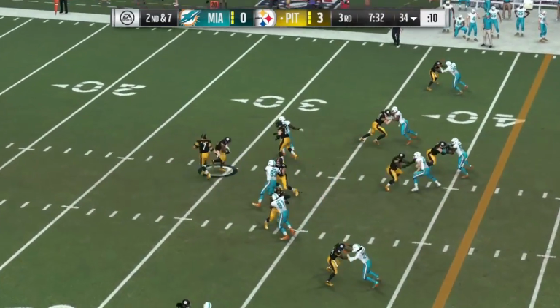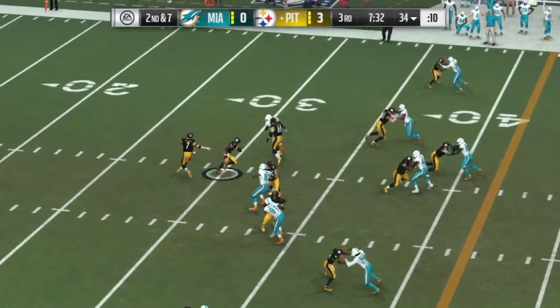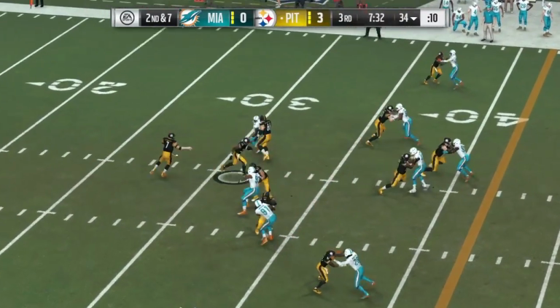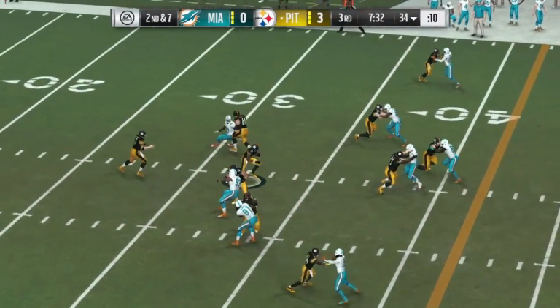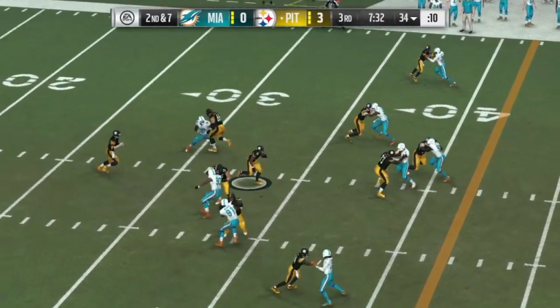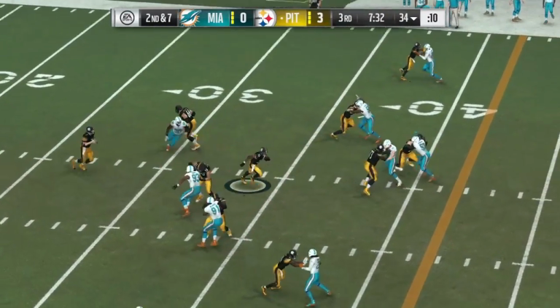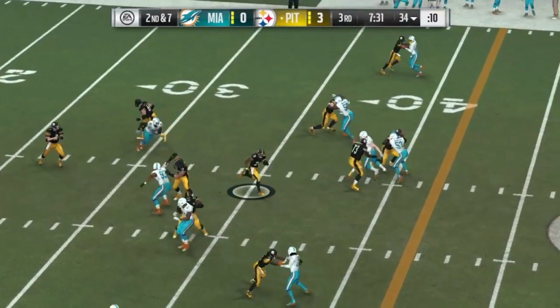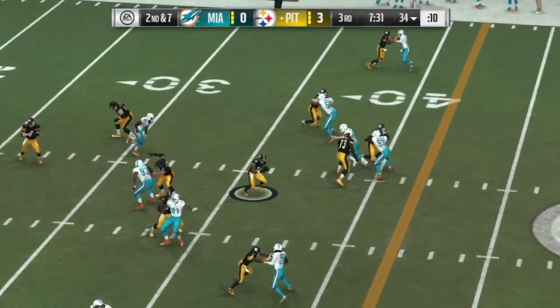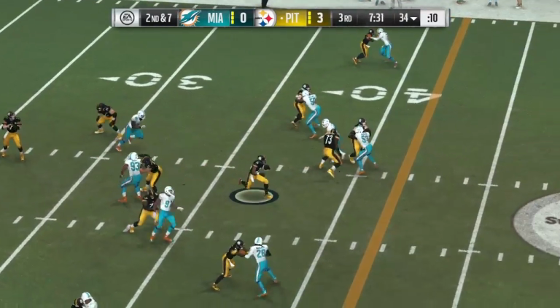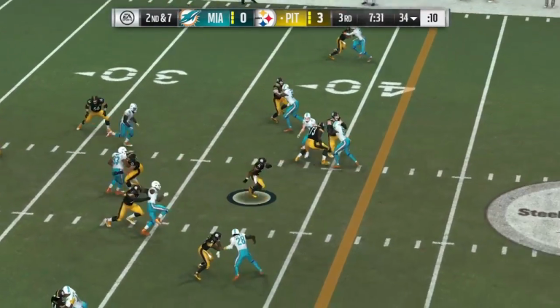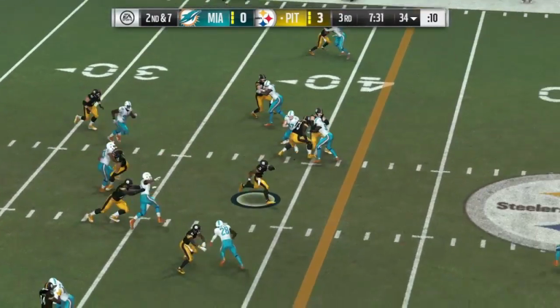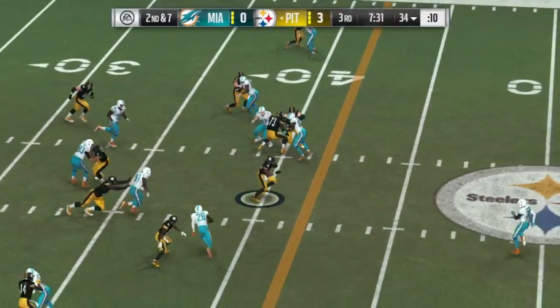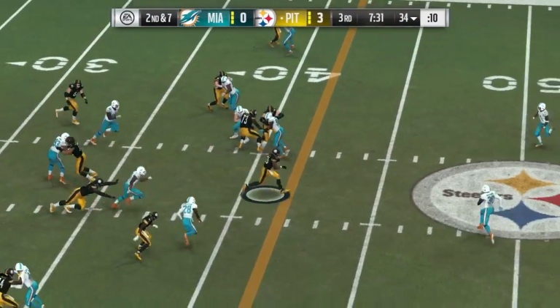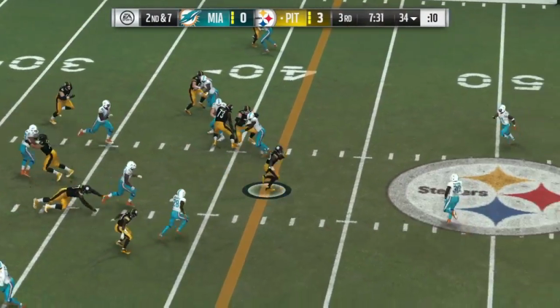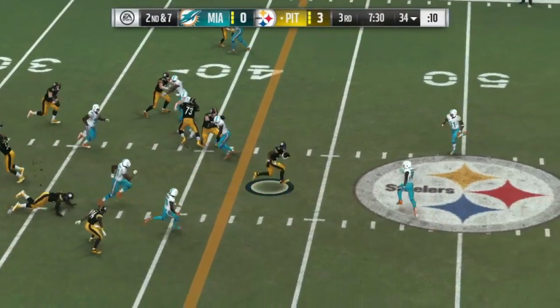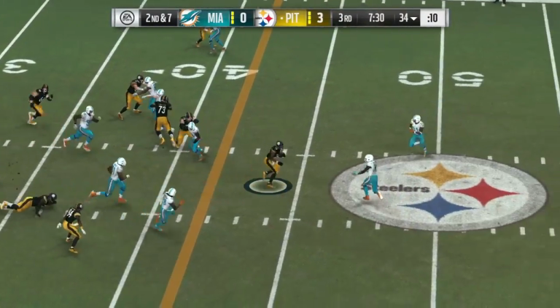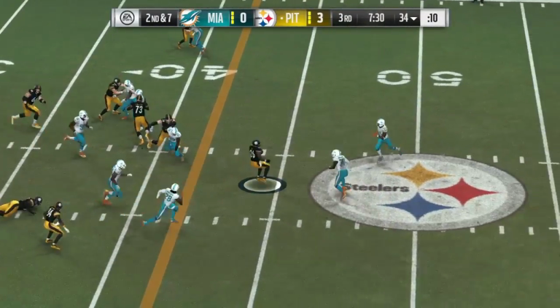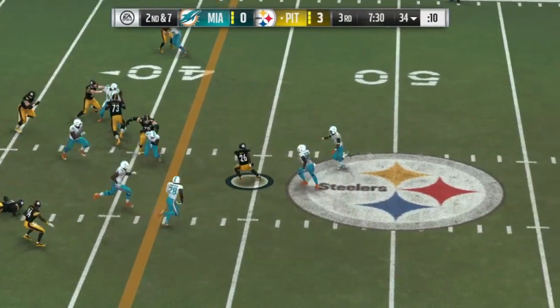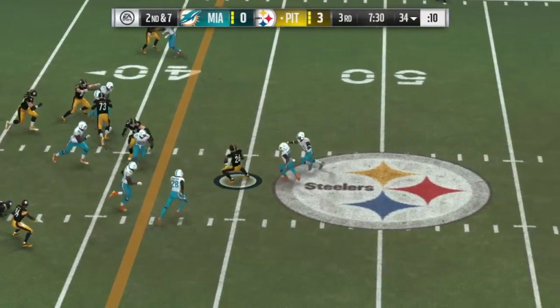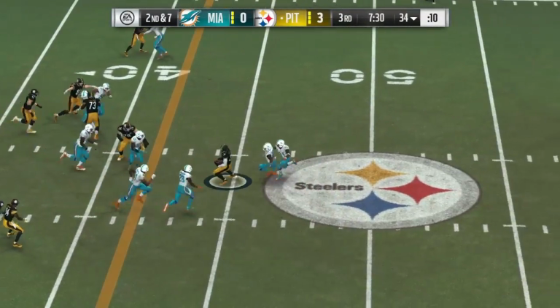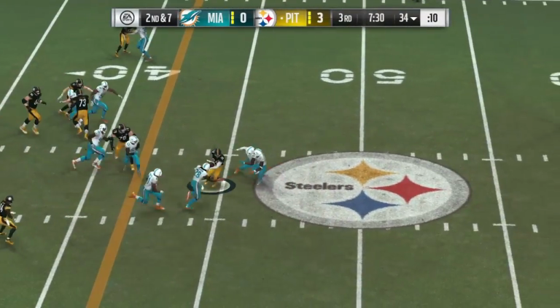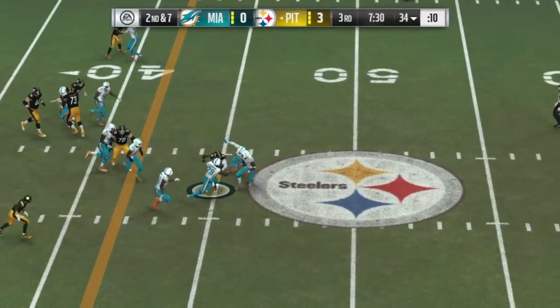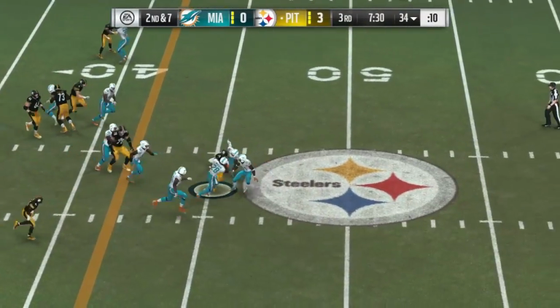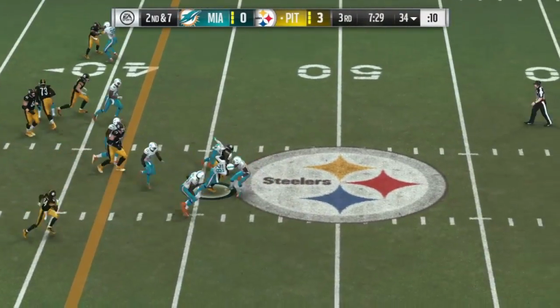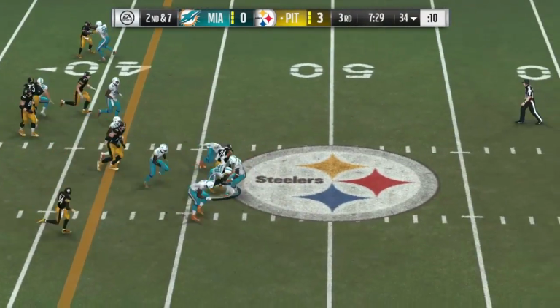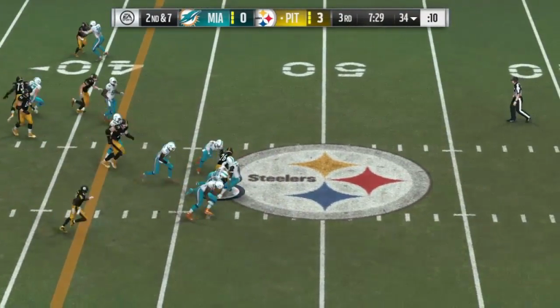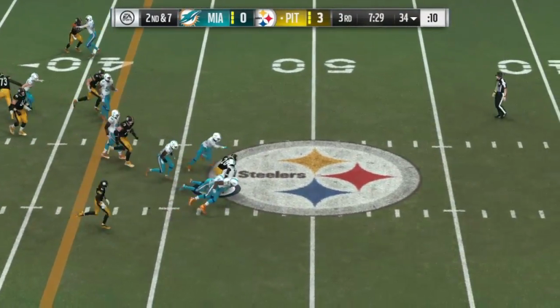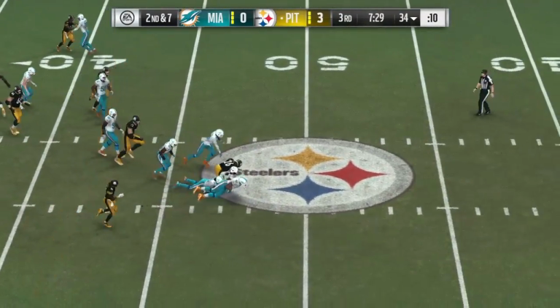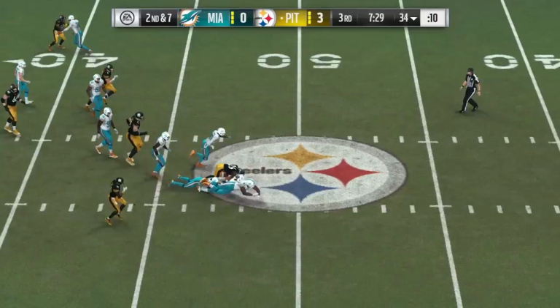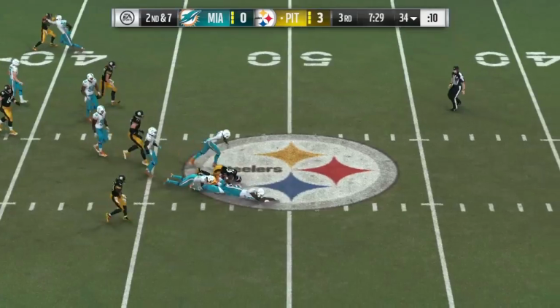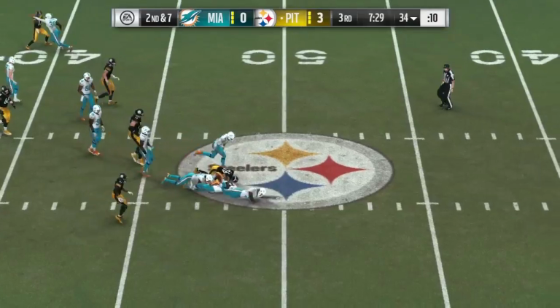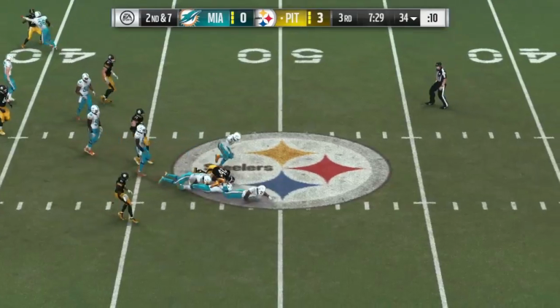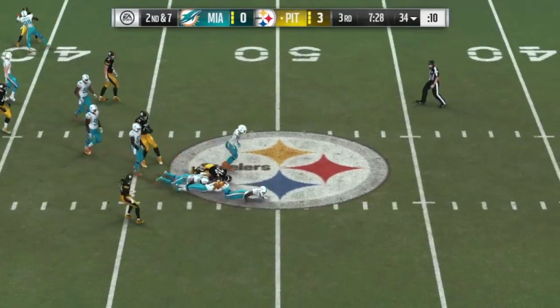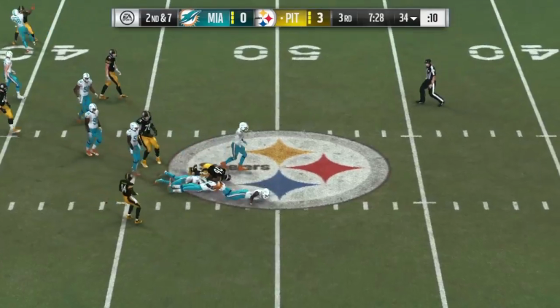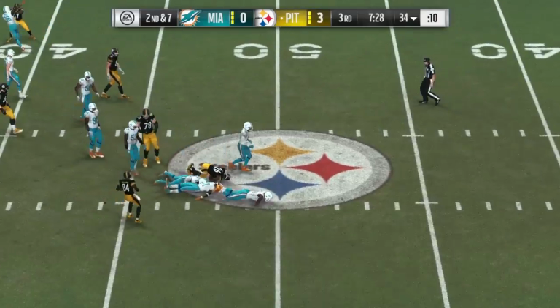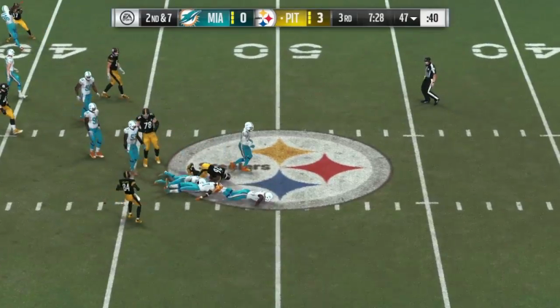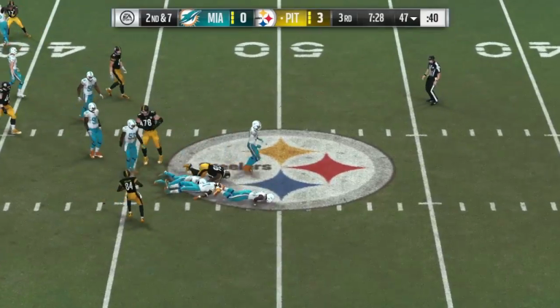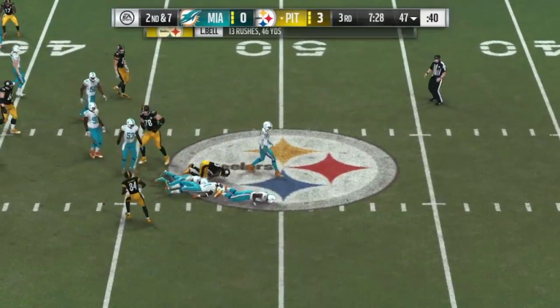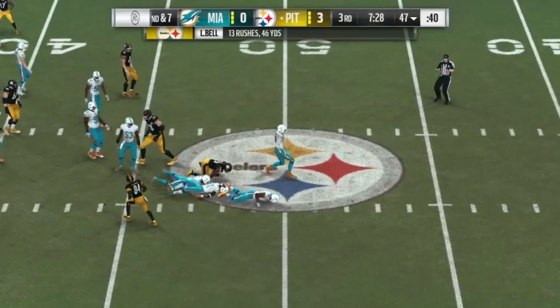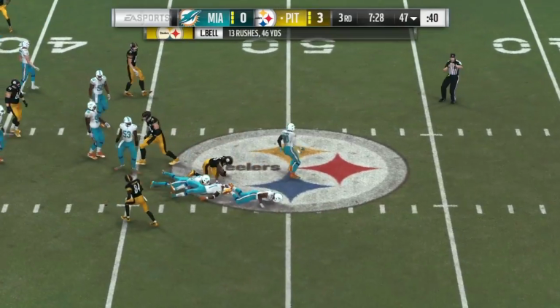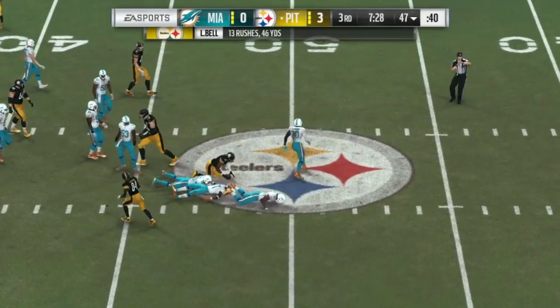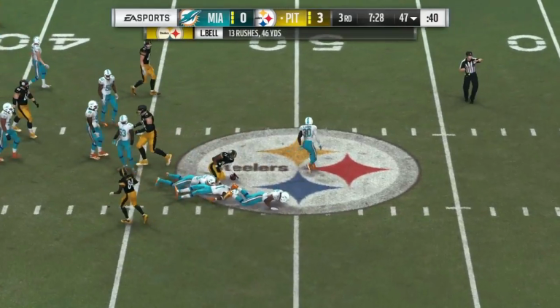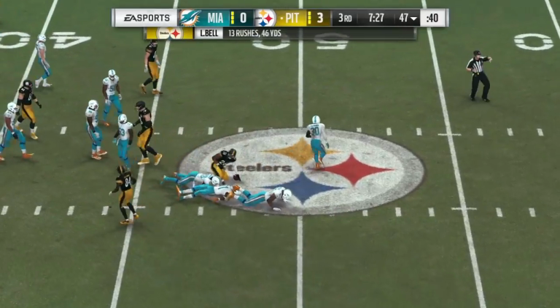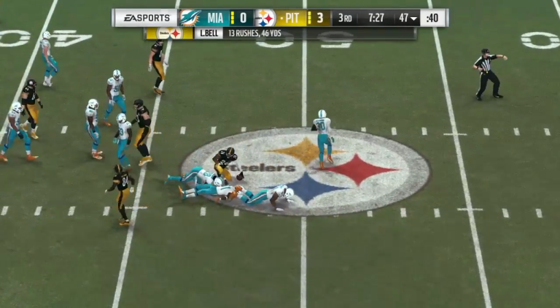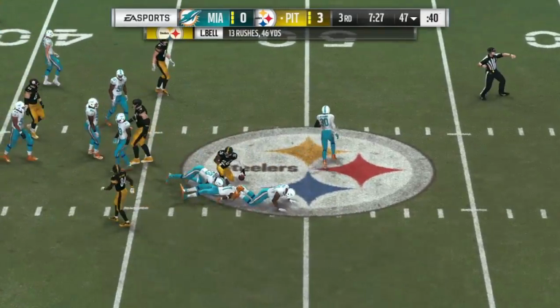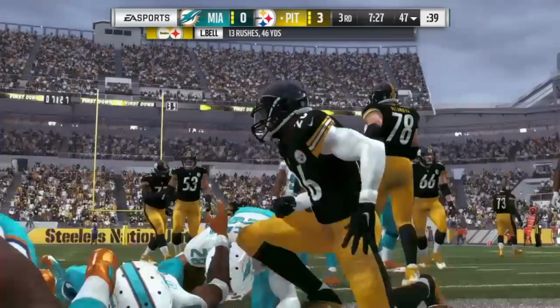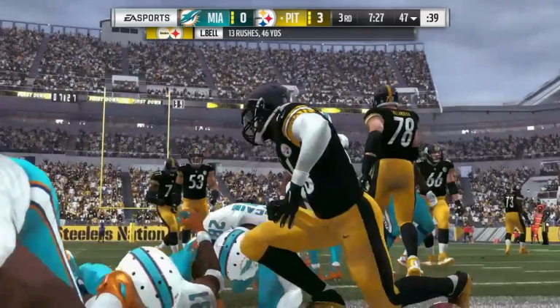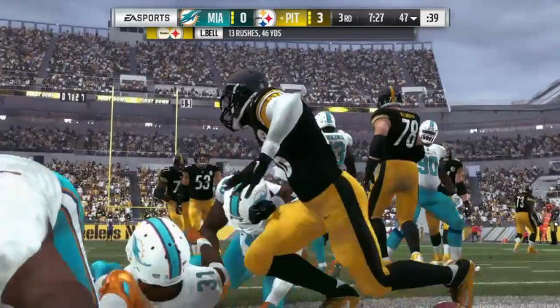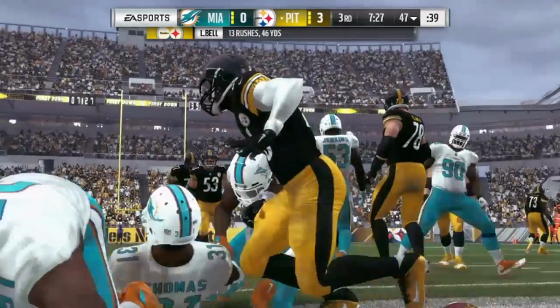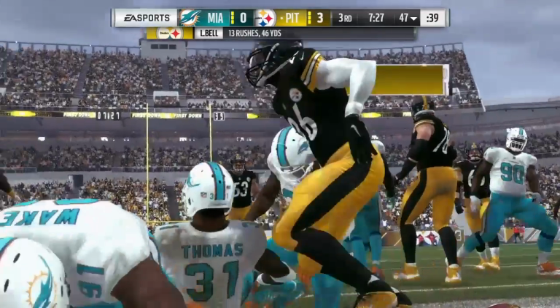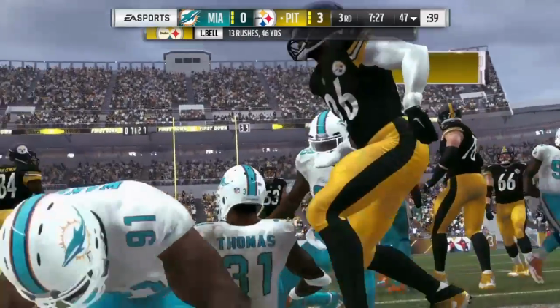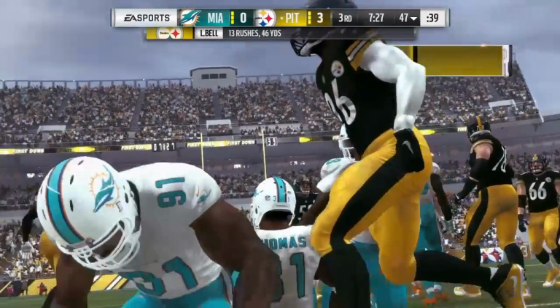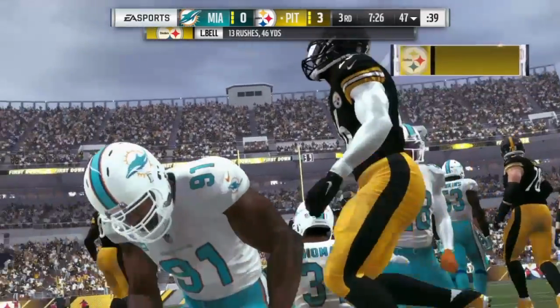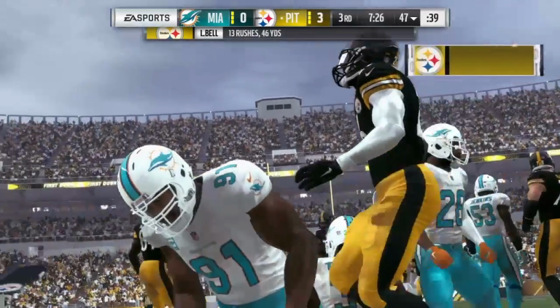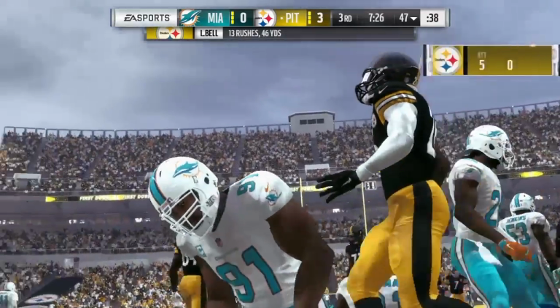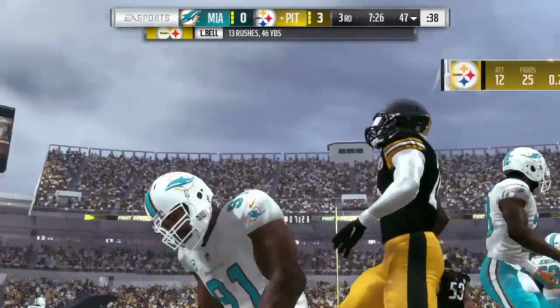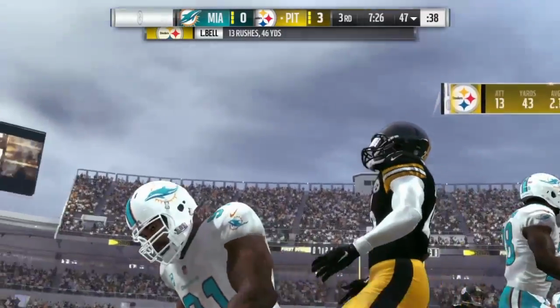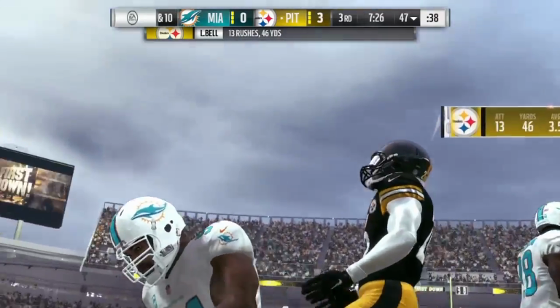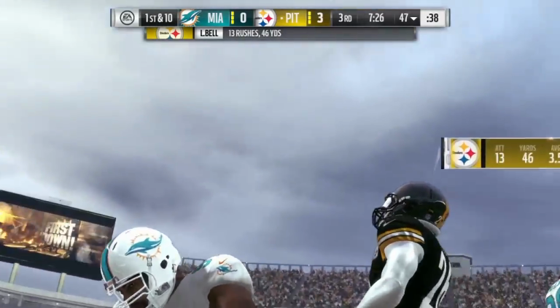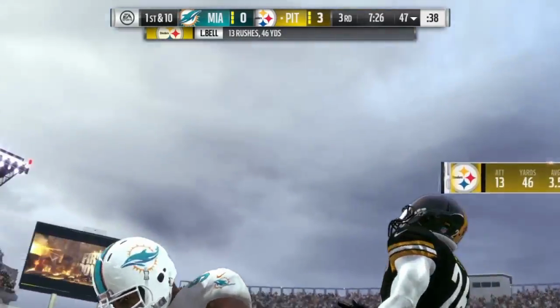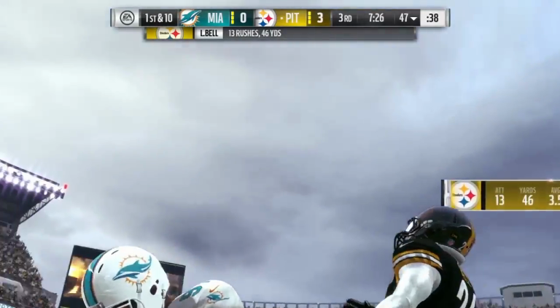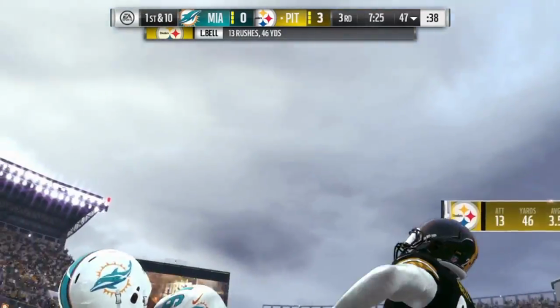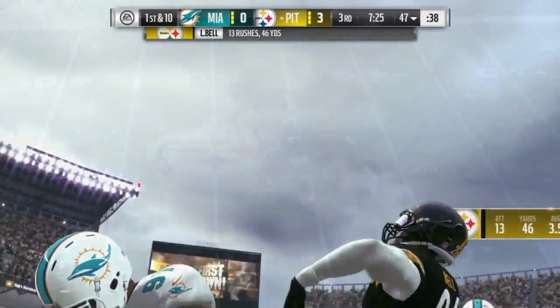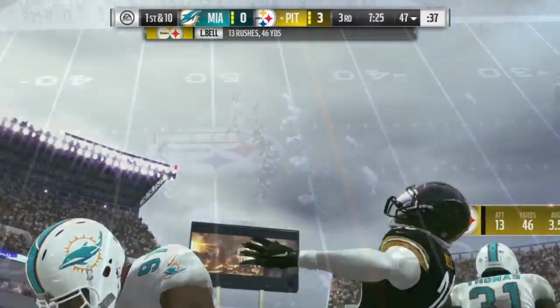Again it's Bell. It's a run! And he's able to get this one across the 45 before he's brought down.